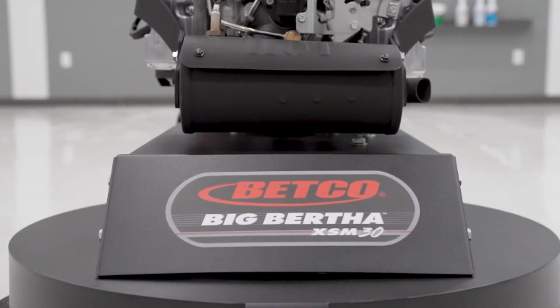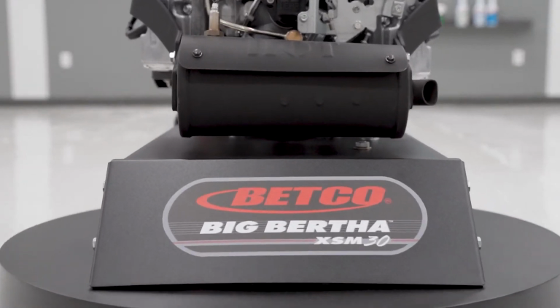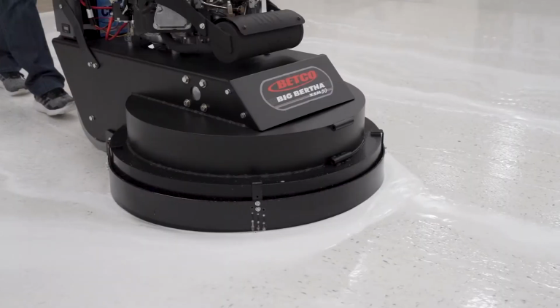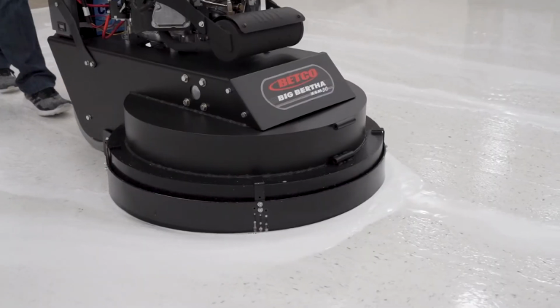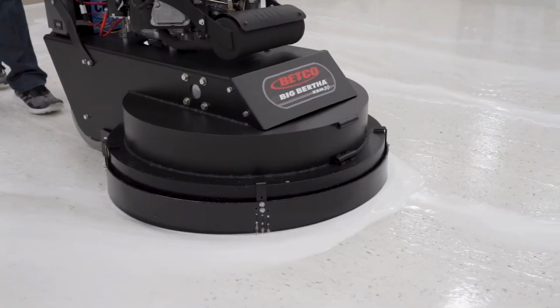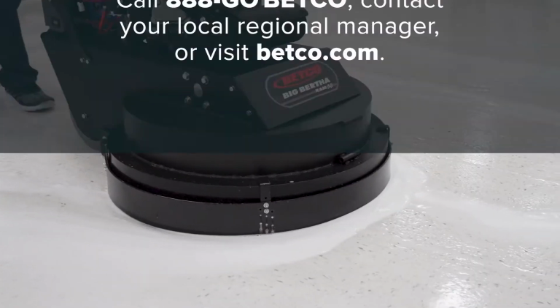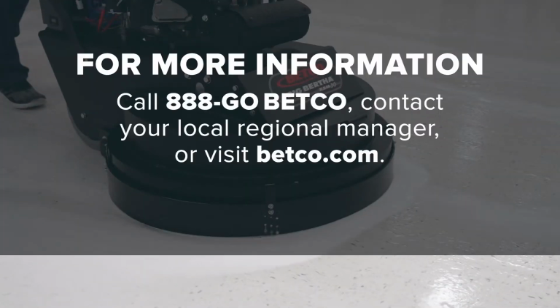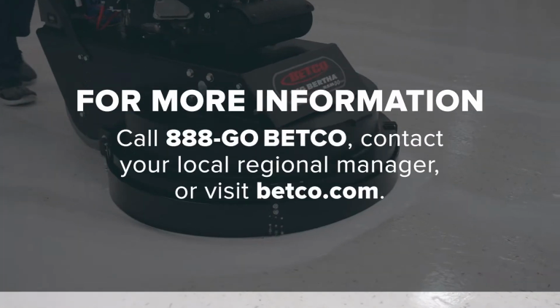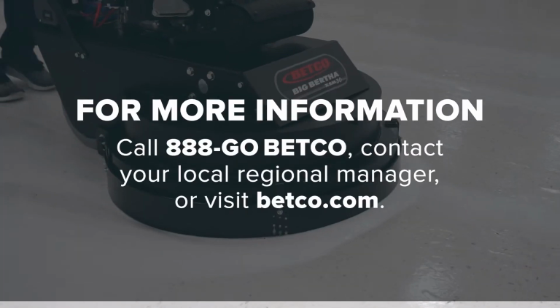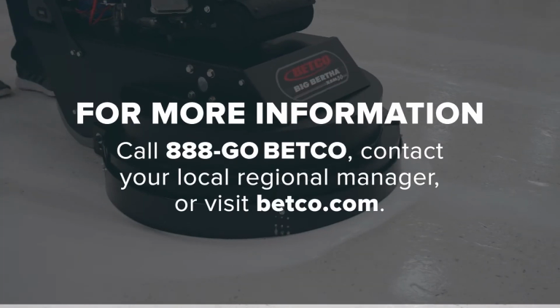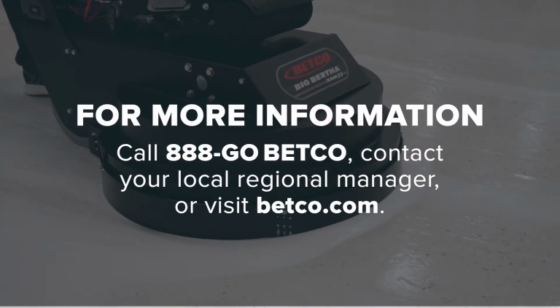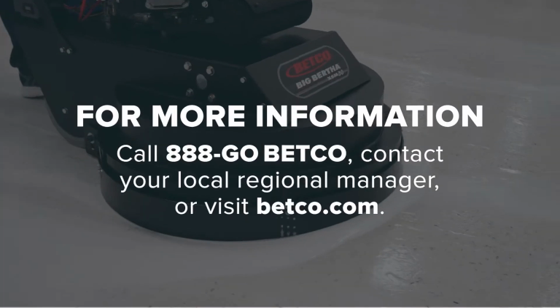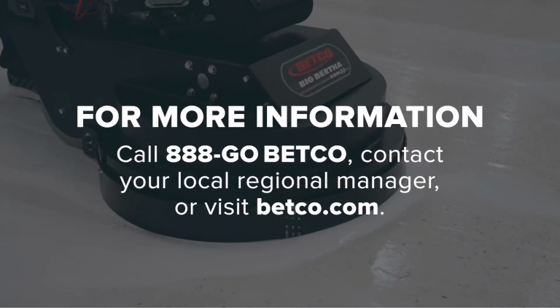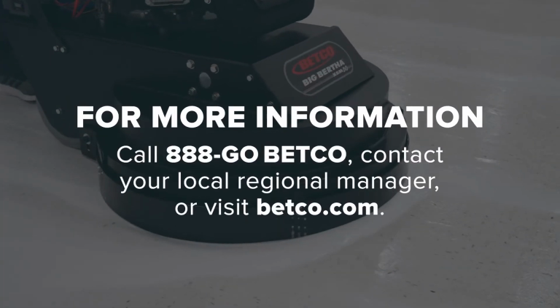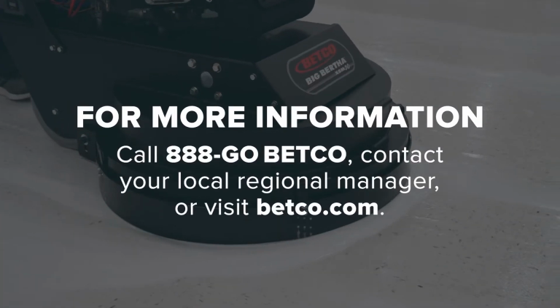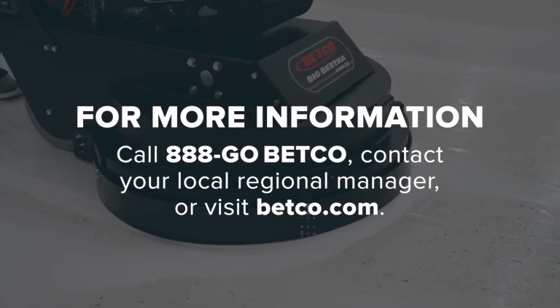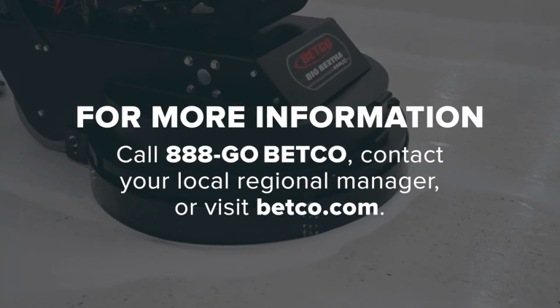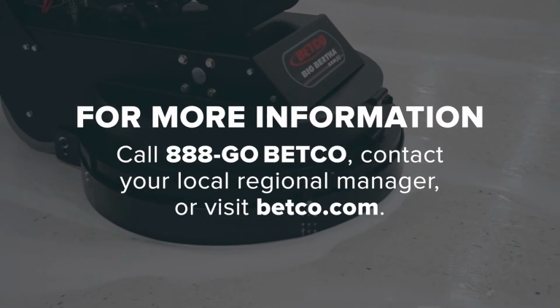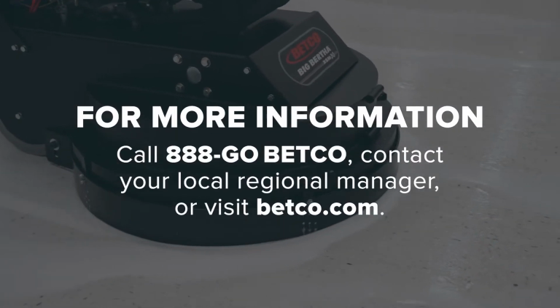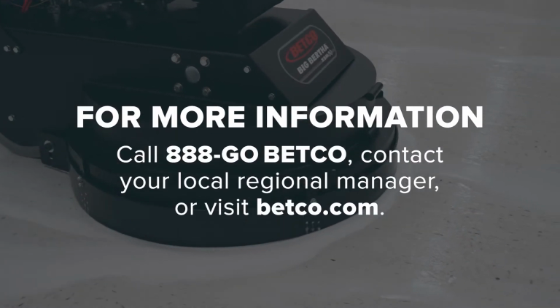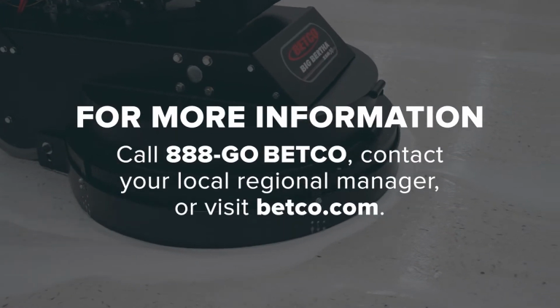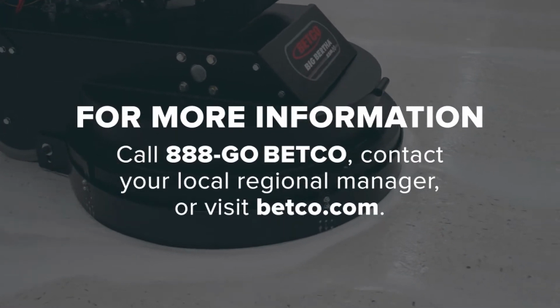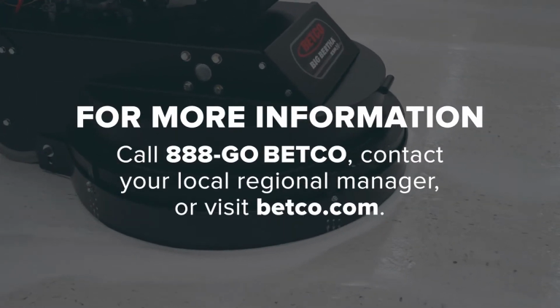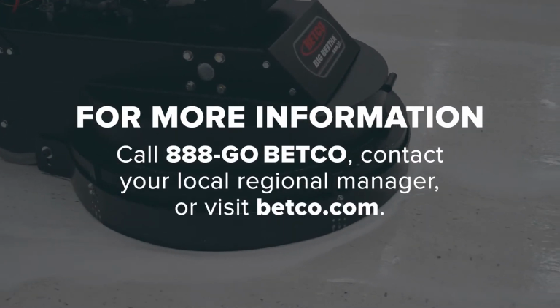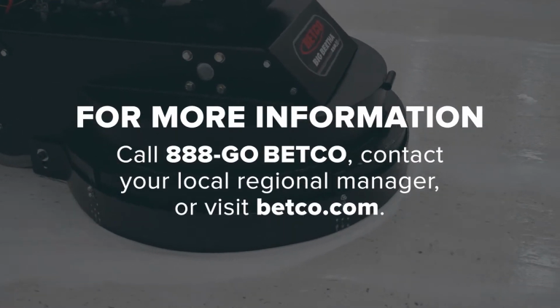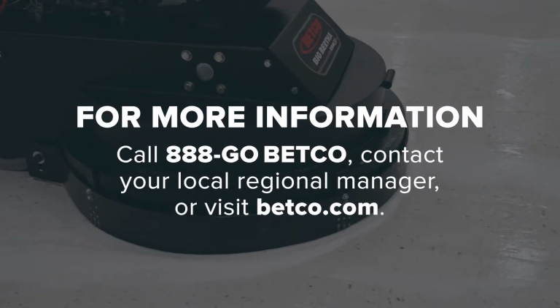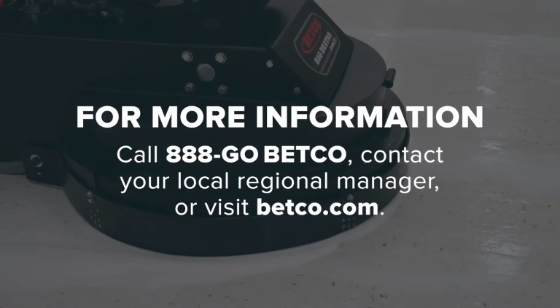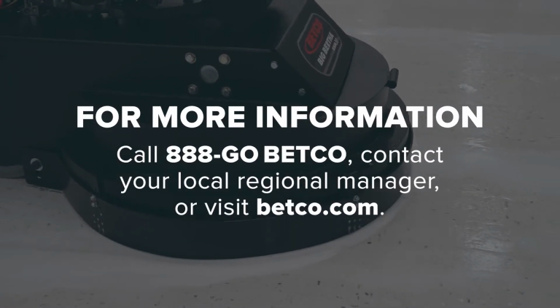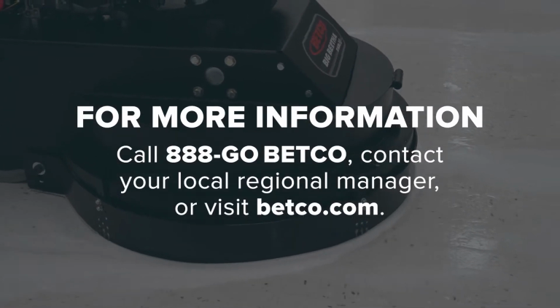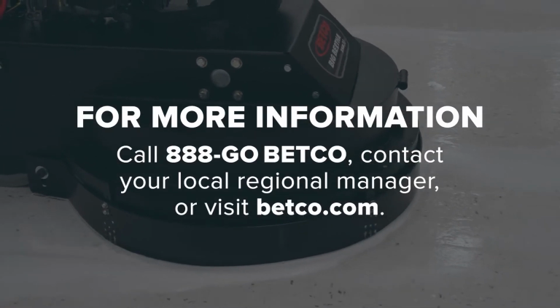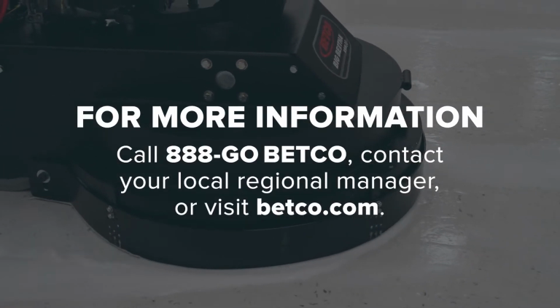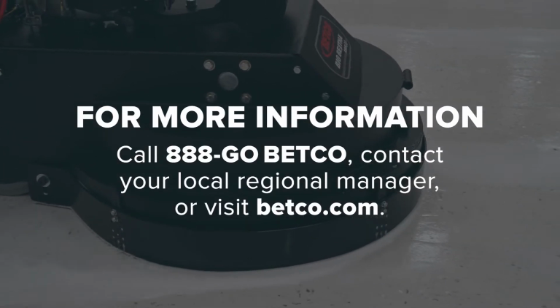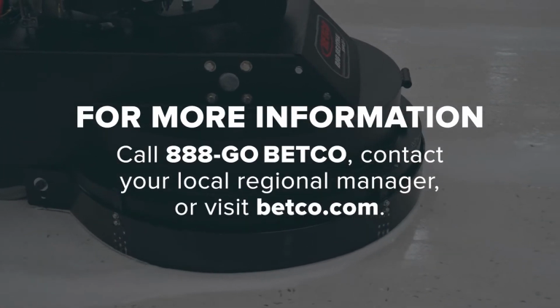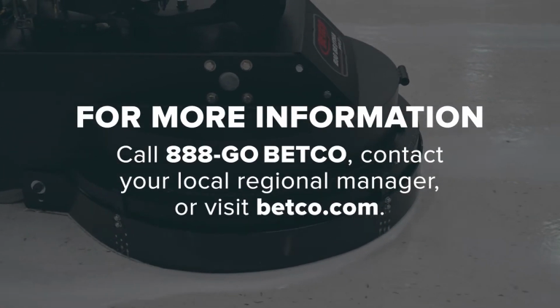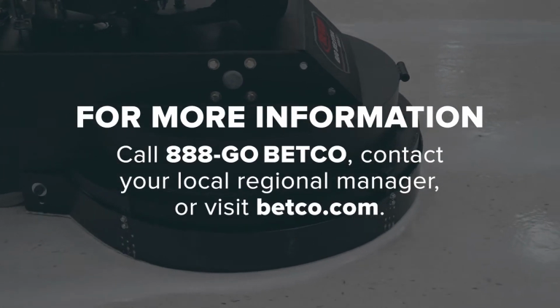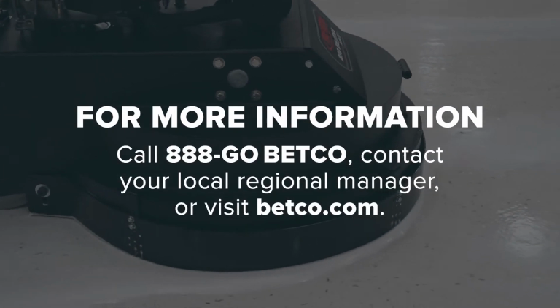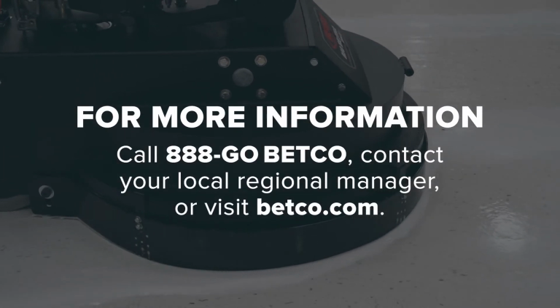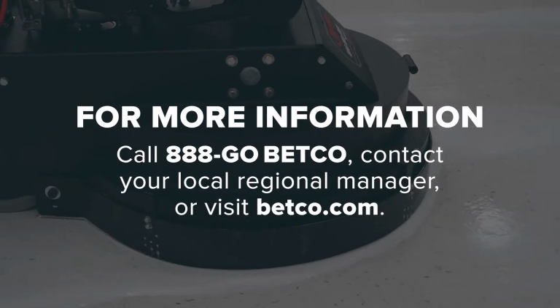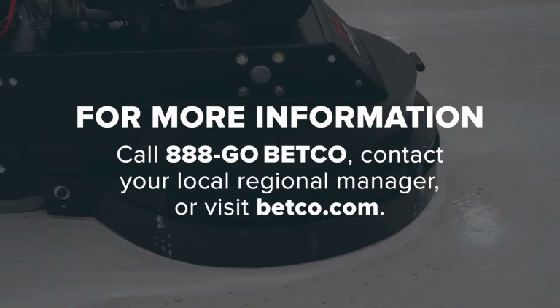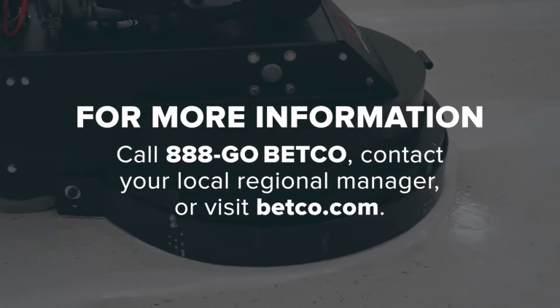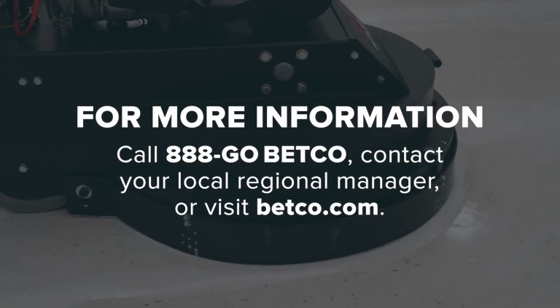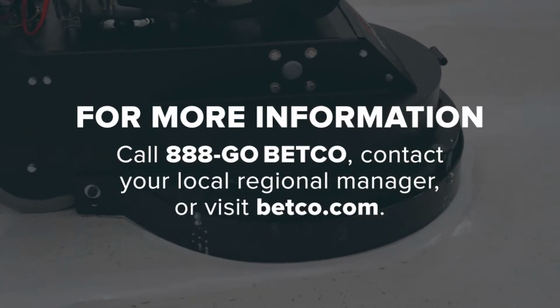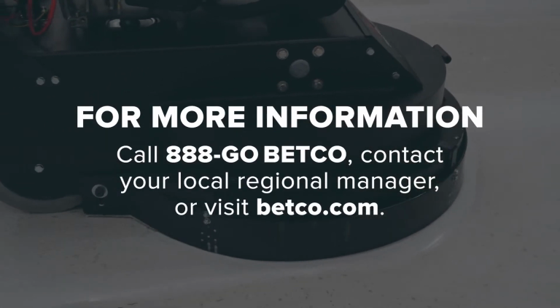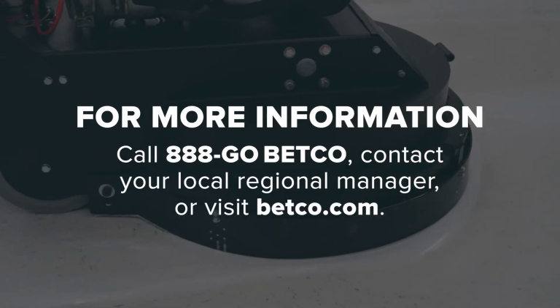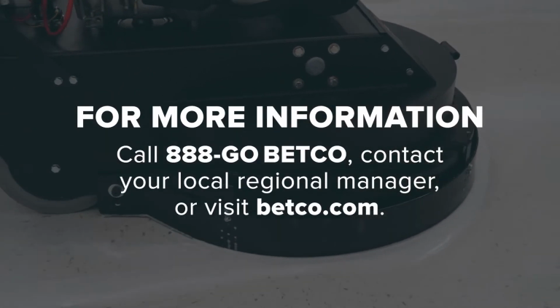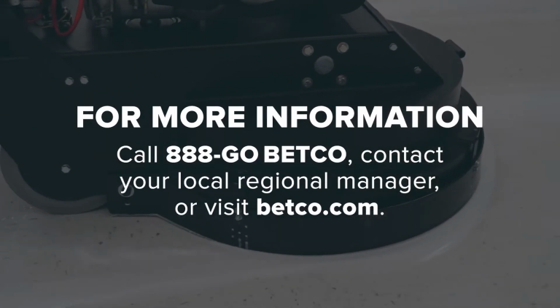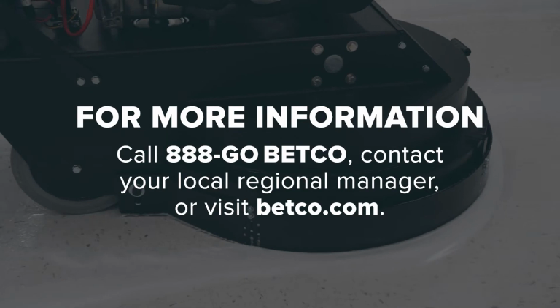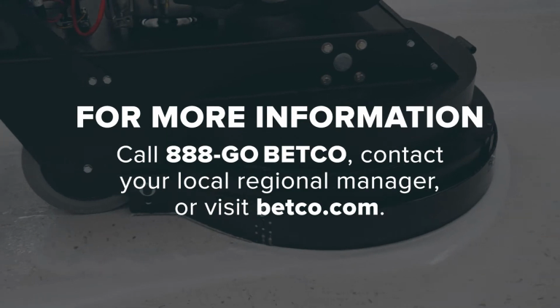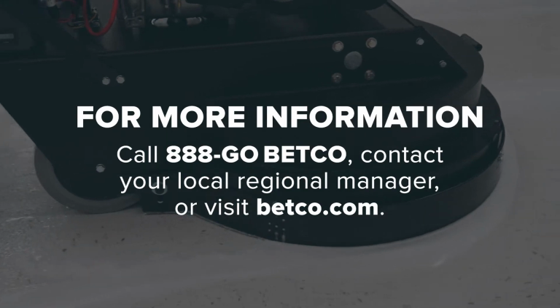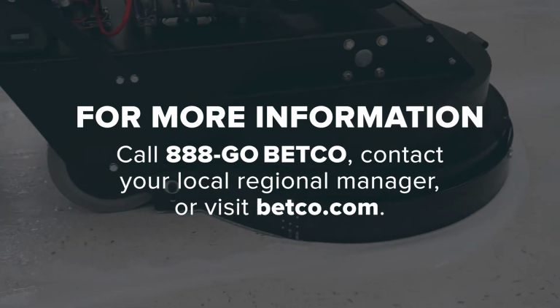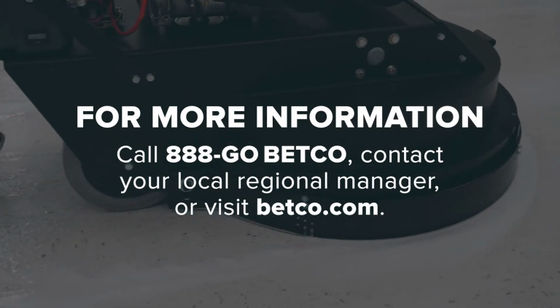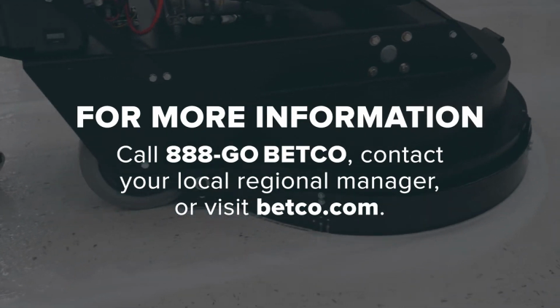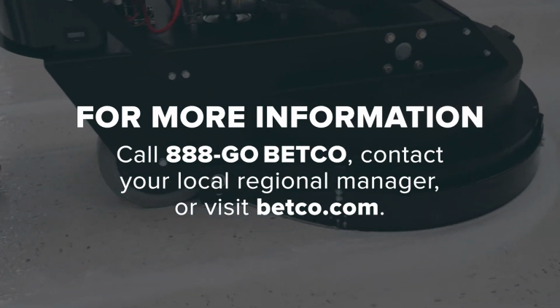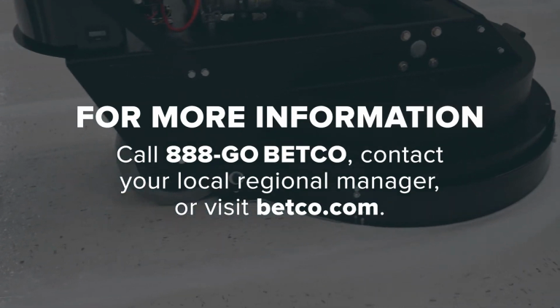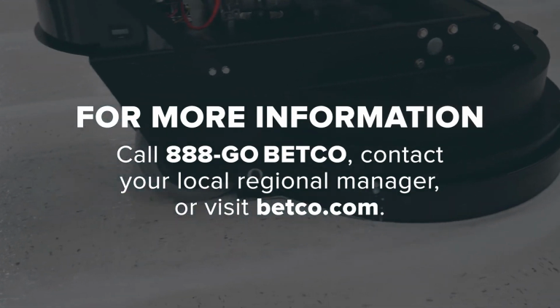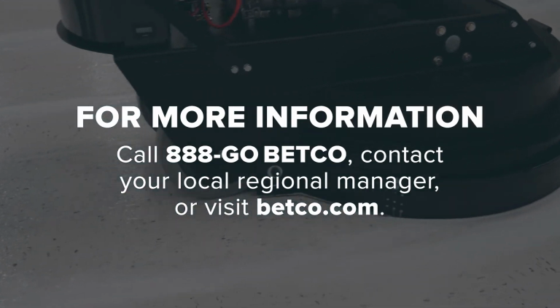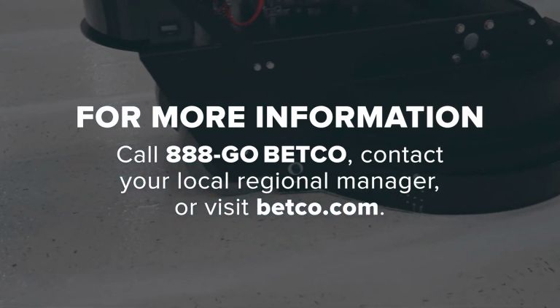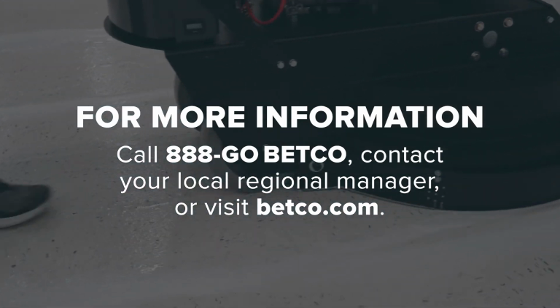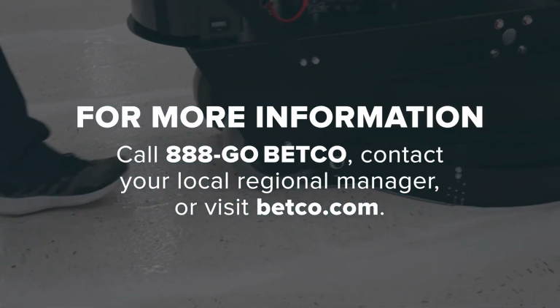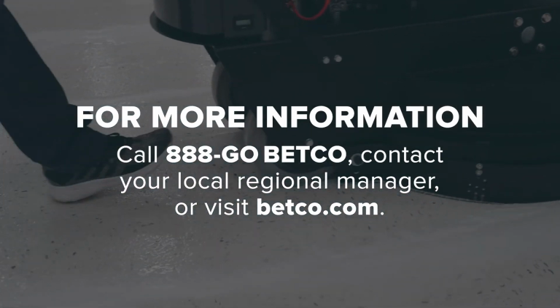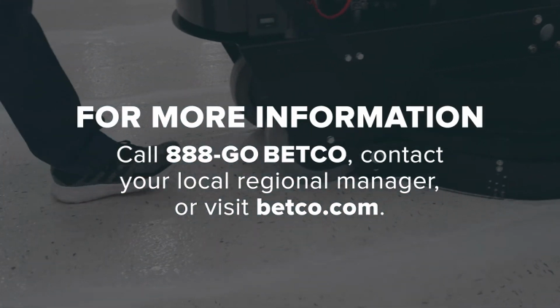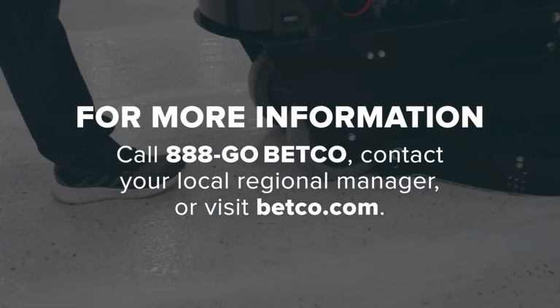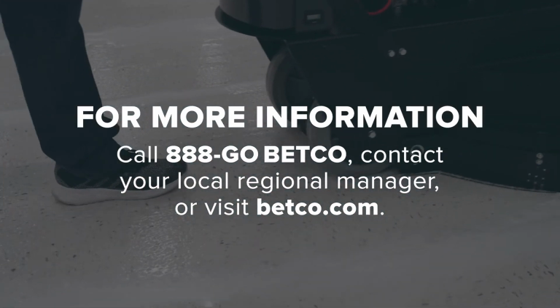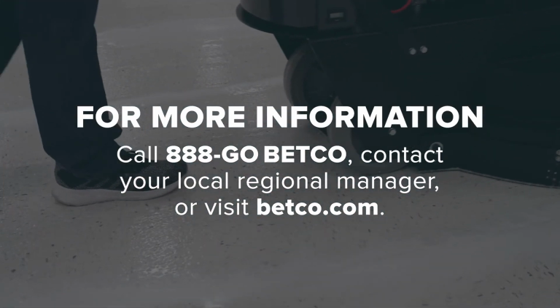For more information, call 888-GO-BETCO, contact your local regional manager, or visit Betco.com.